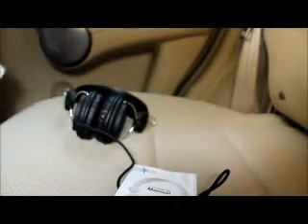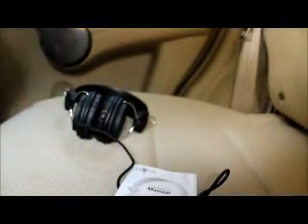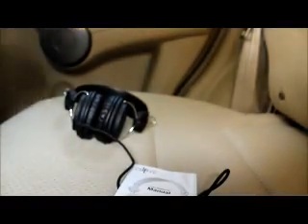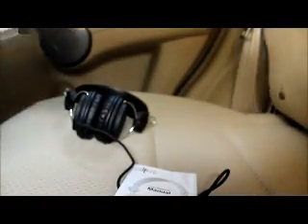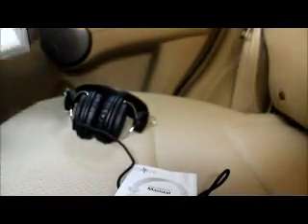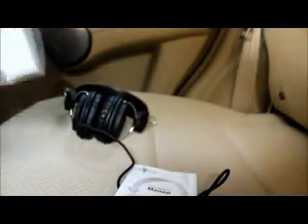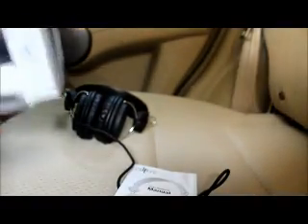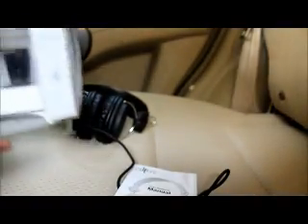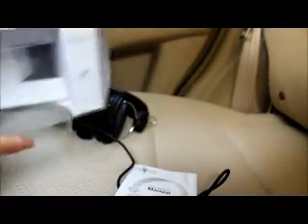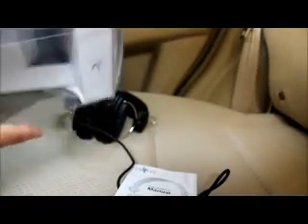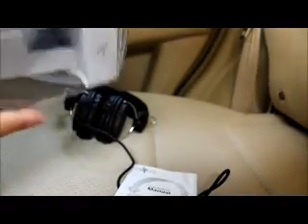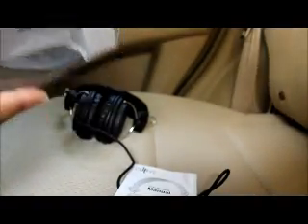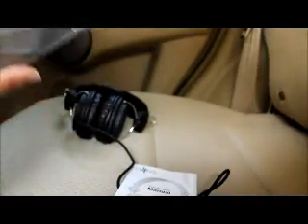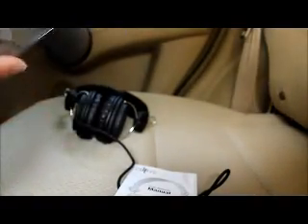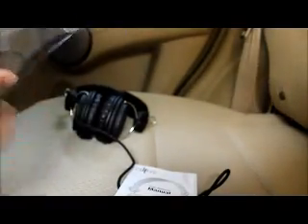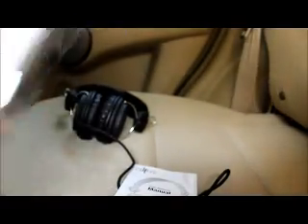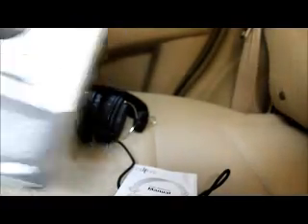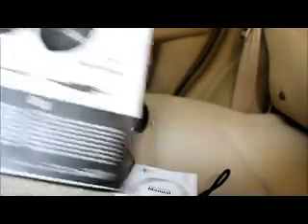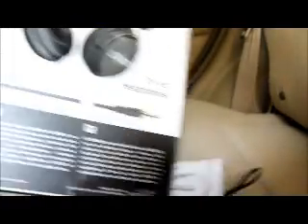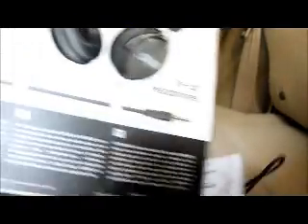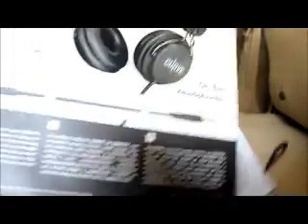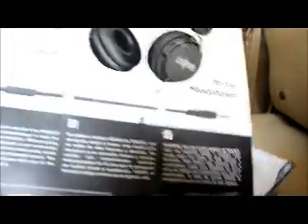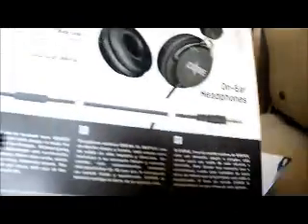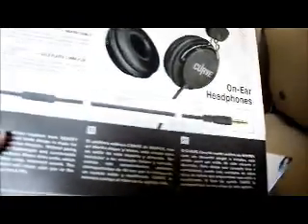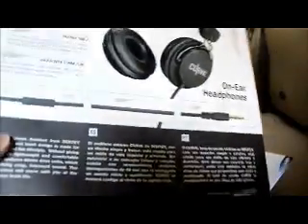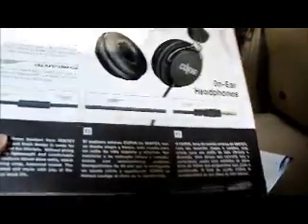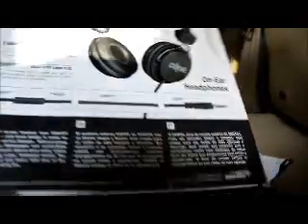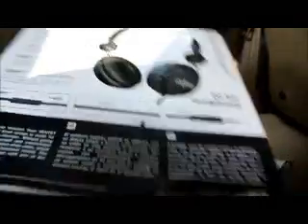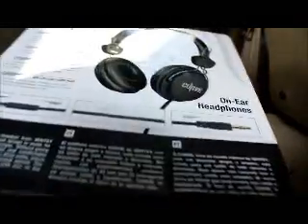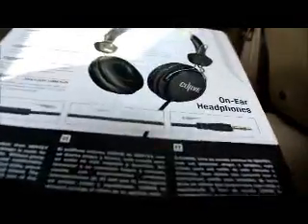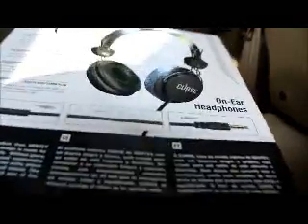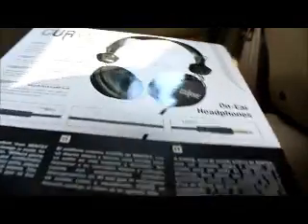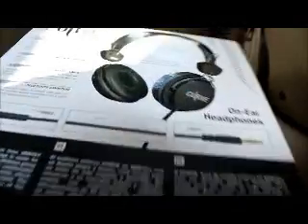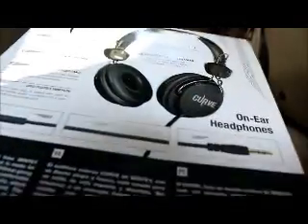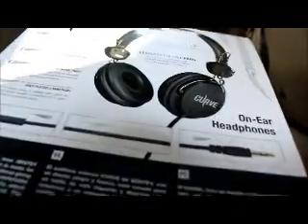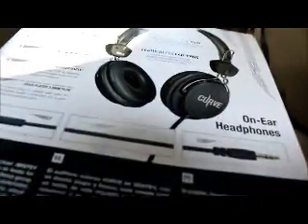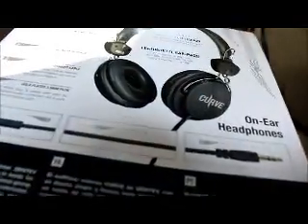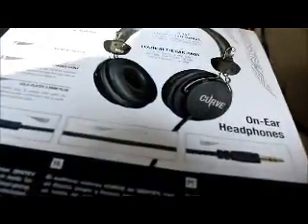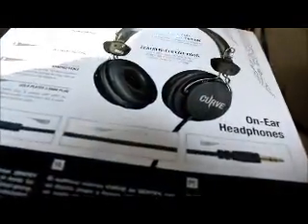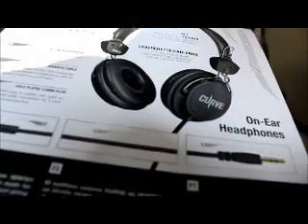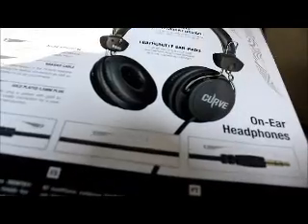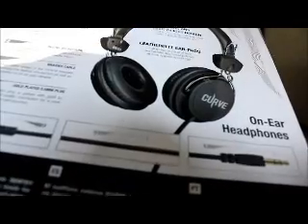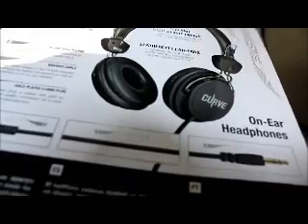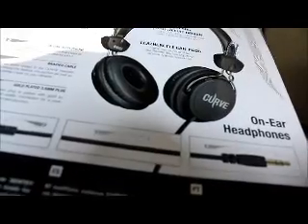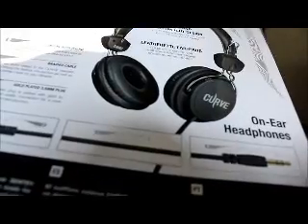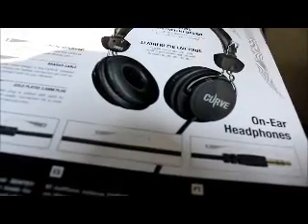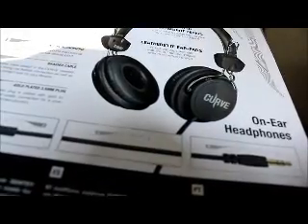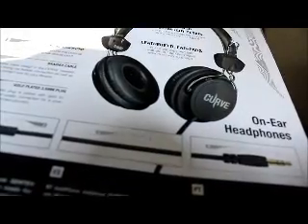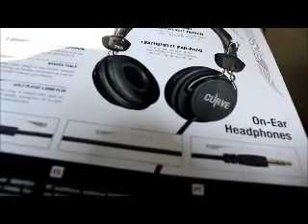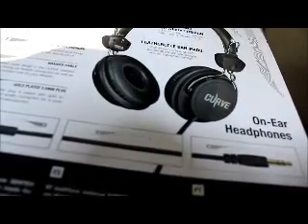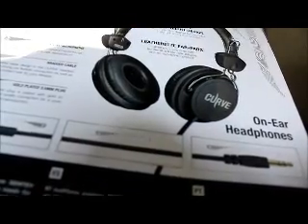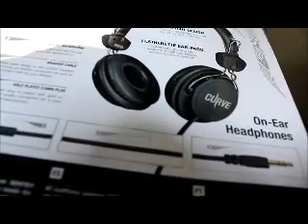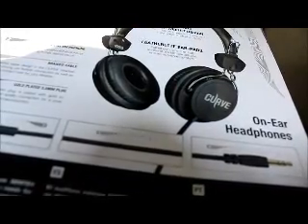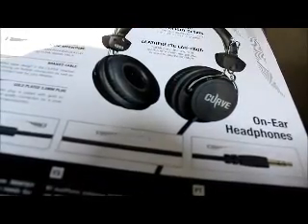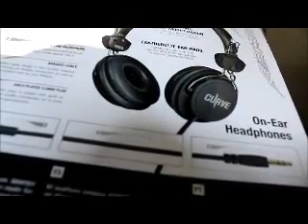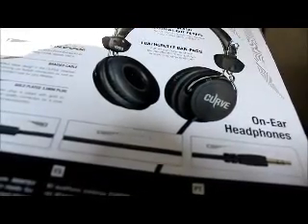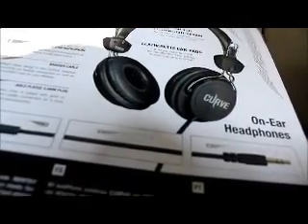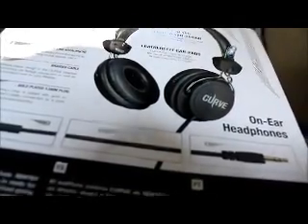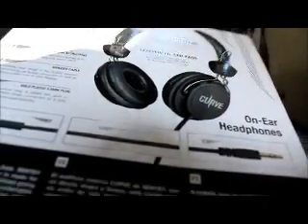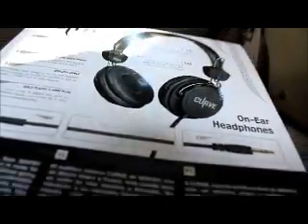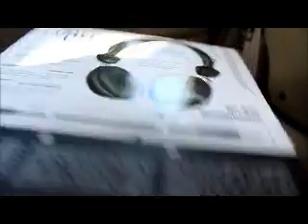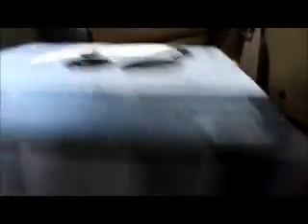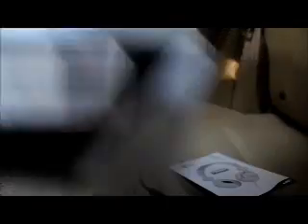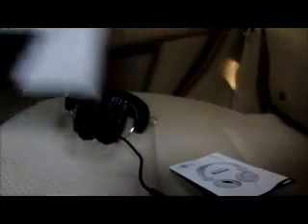And here's the back of the box as well — the back of the box tells you about all the little features here and there about it.